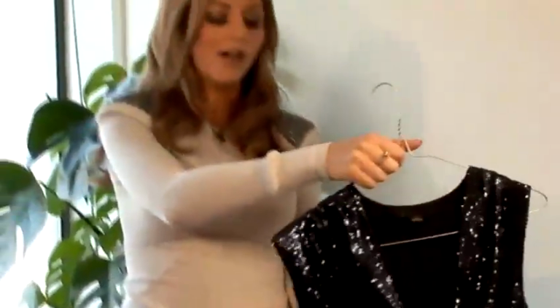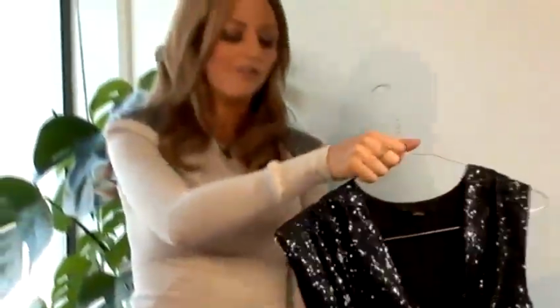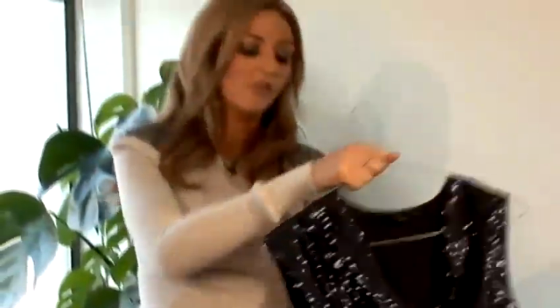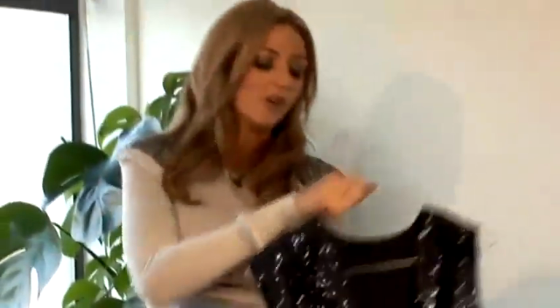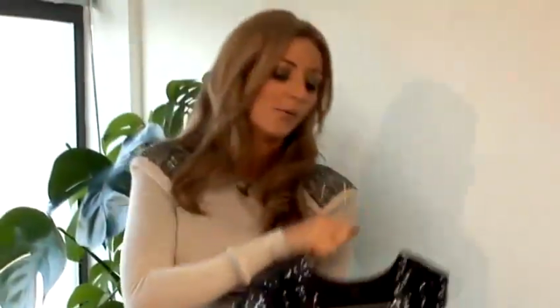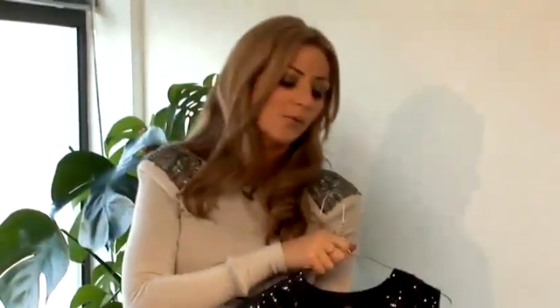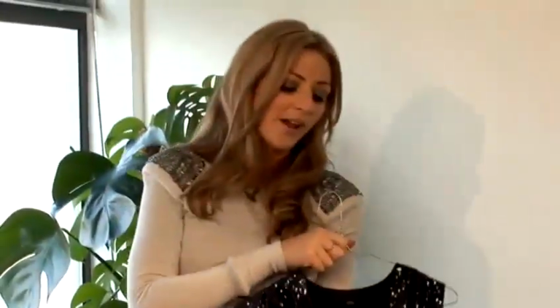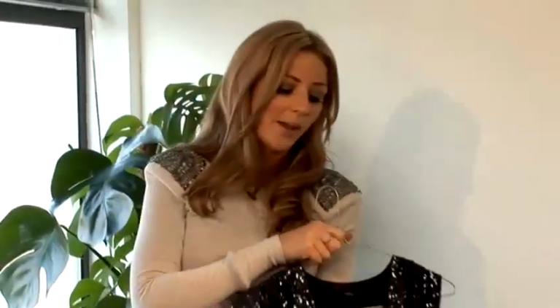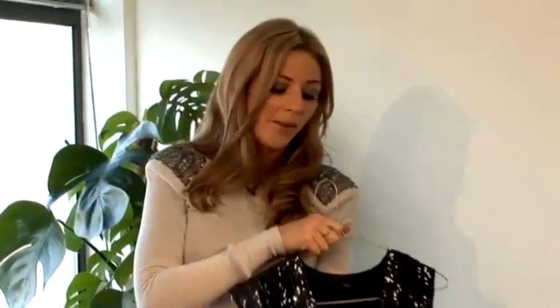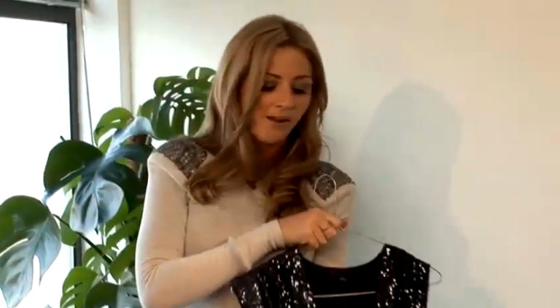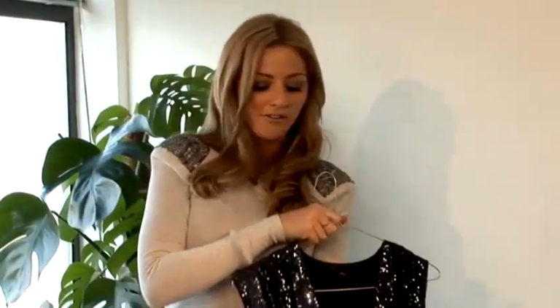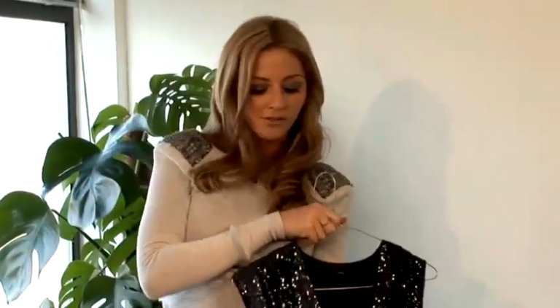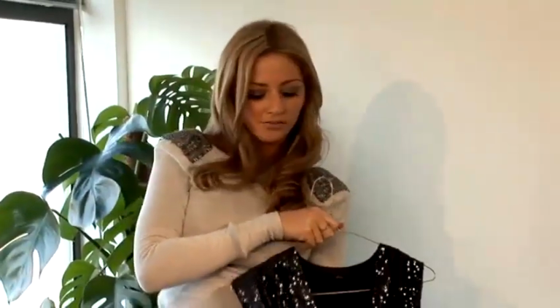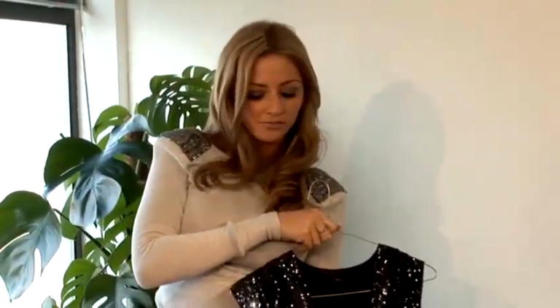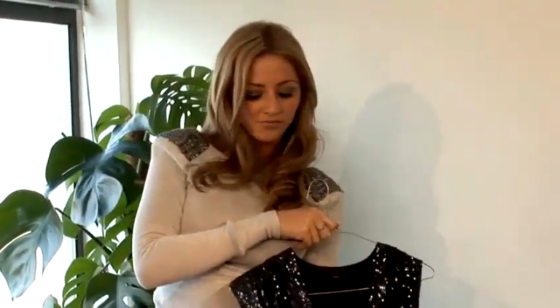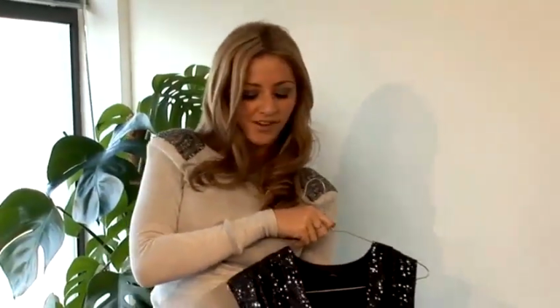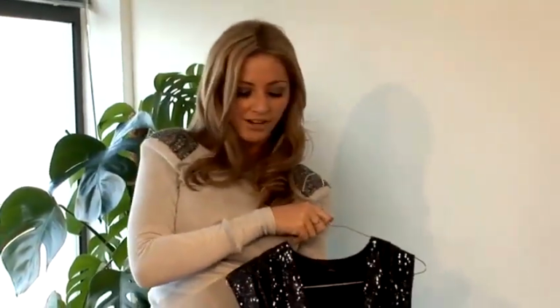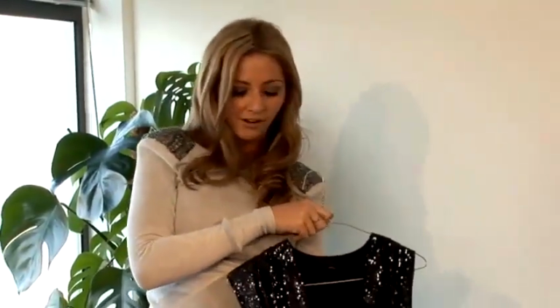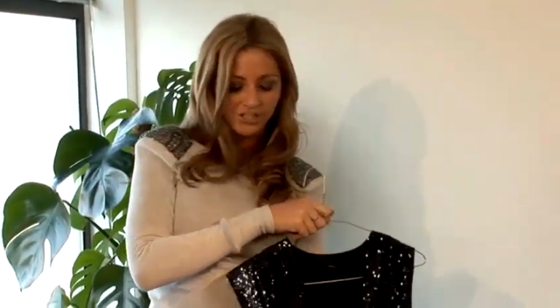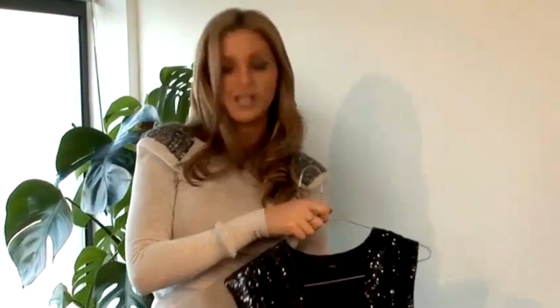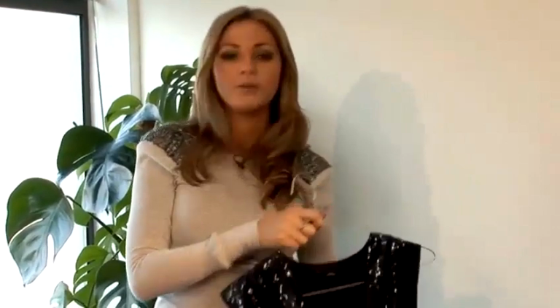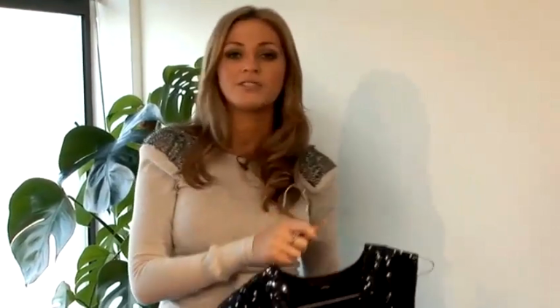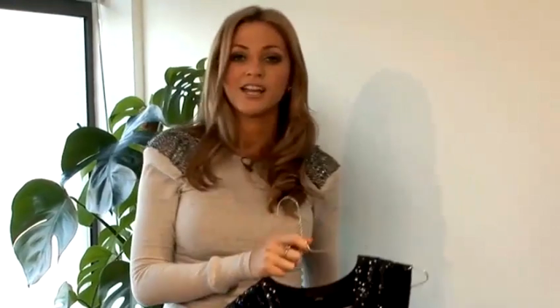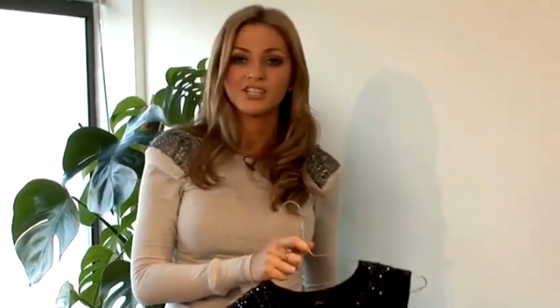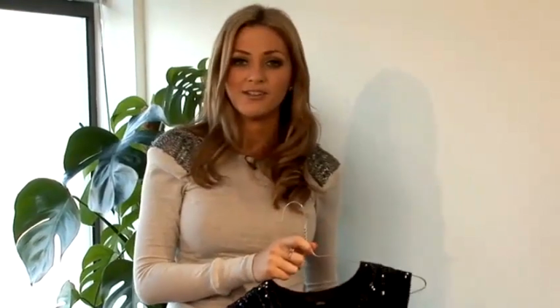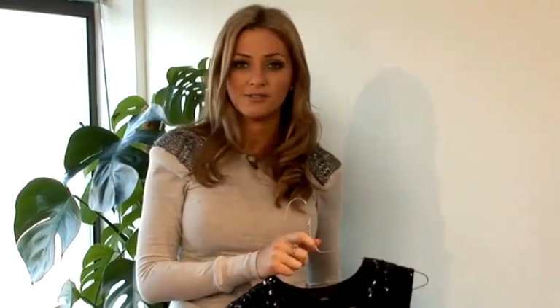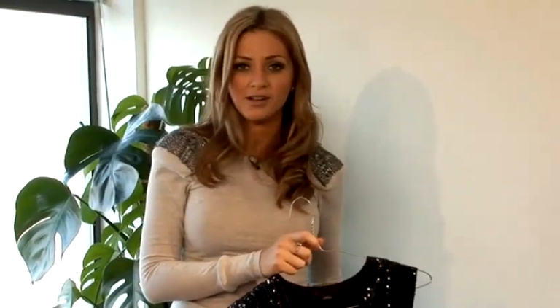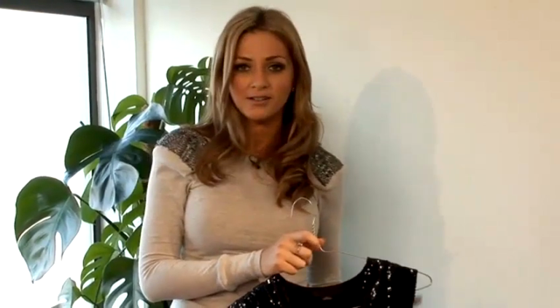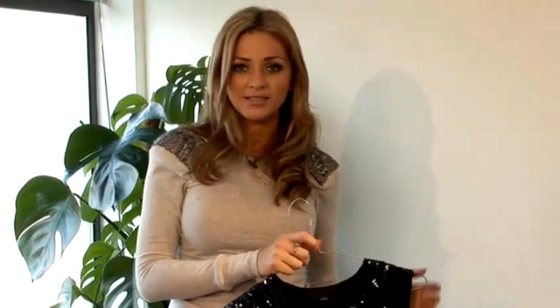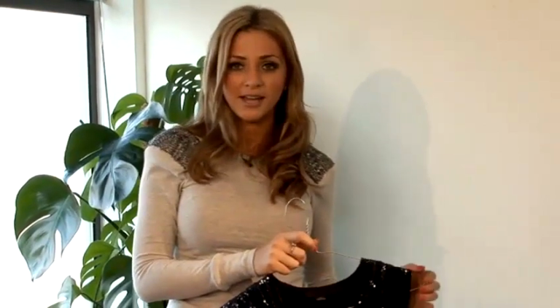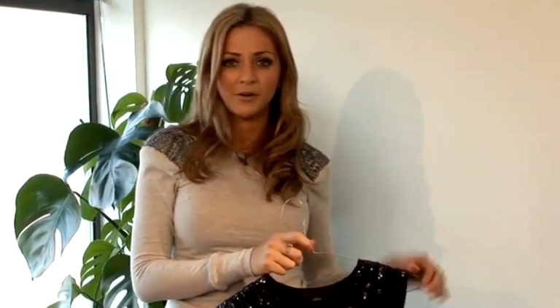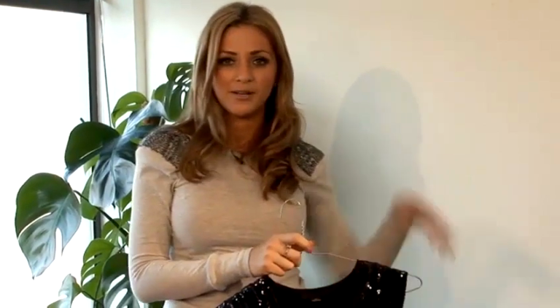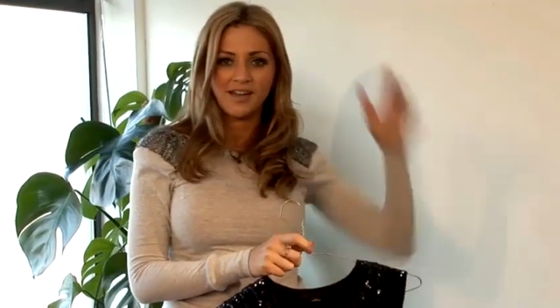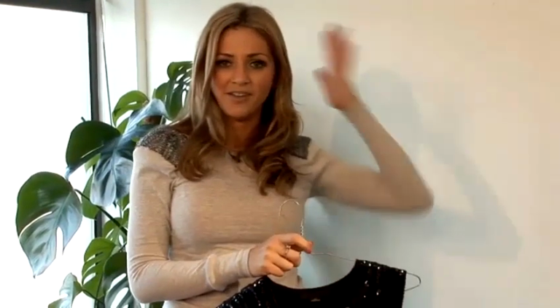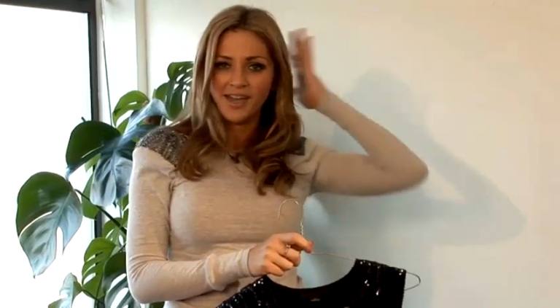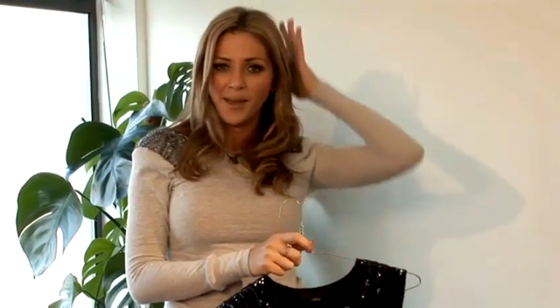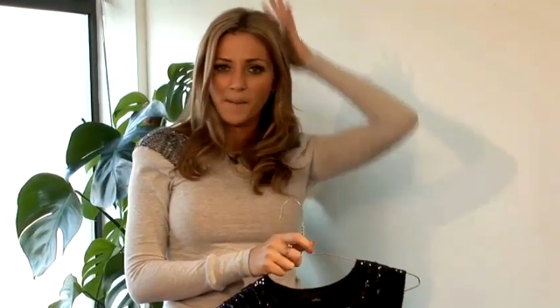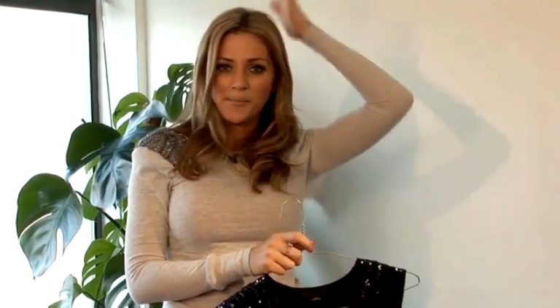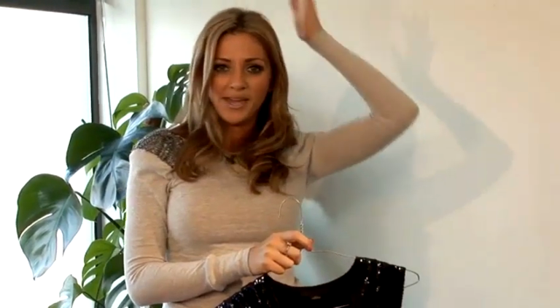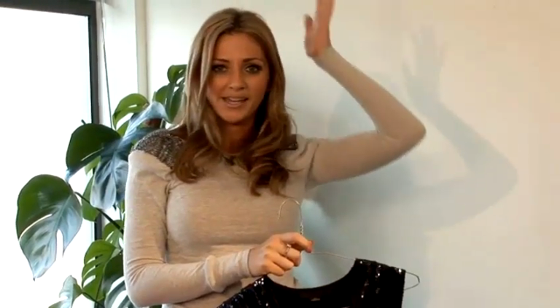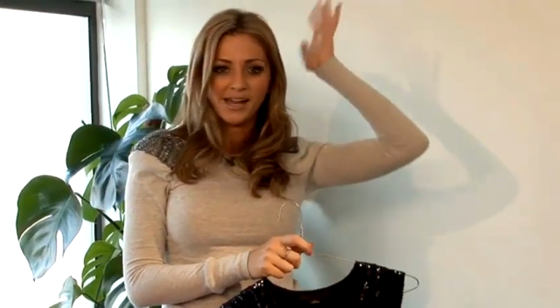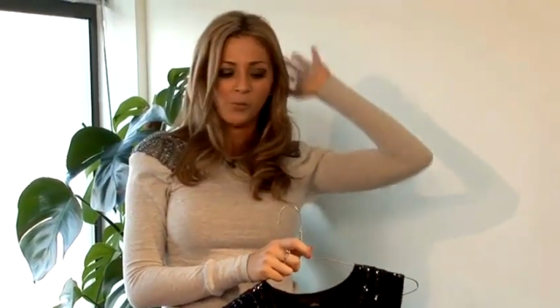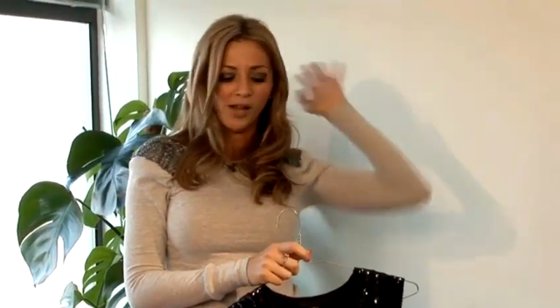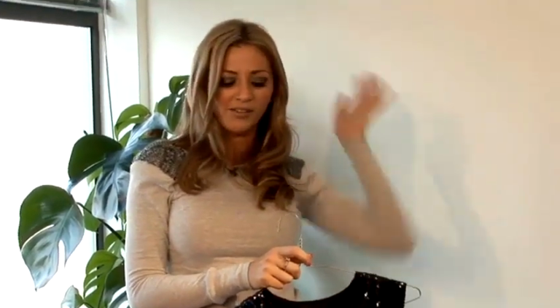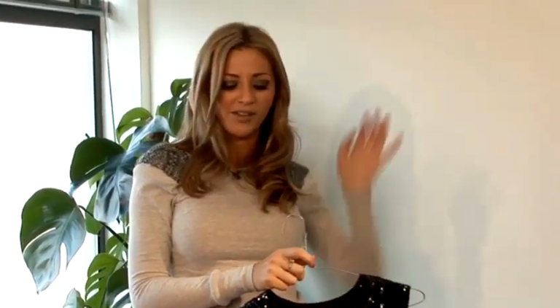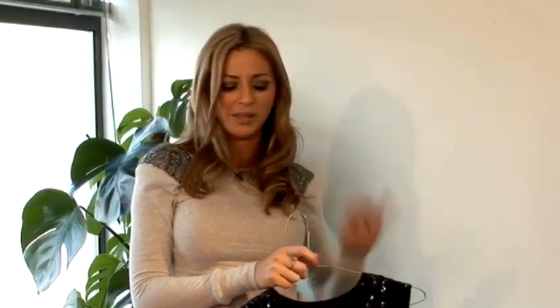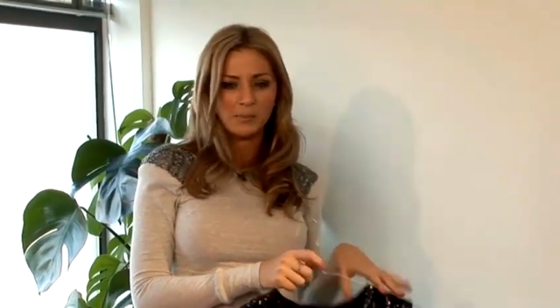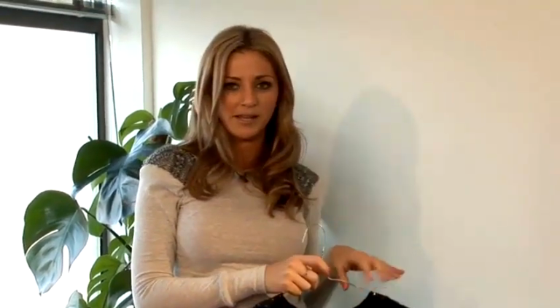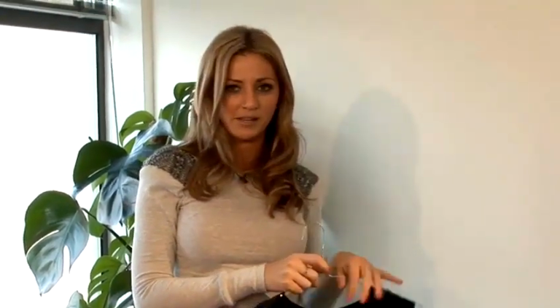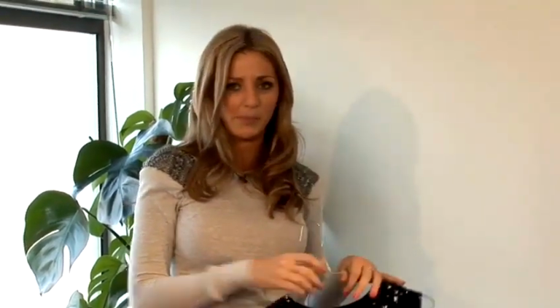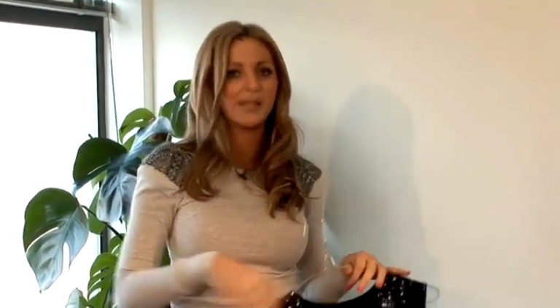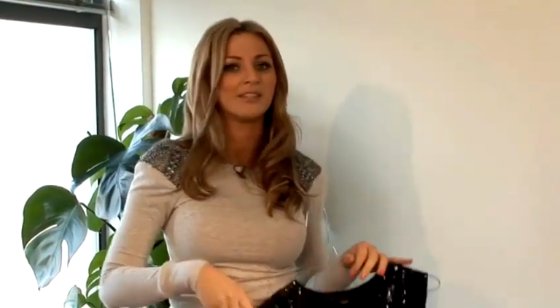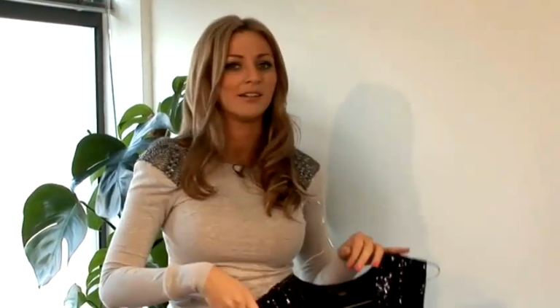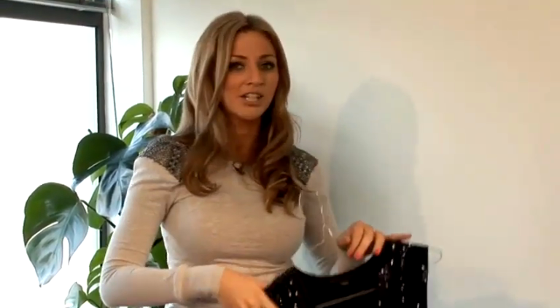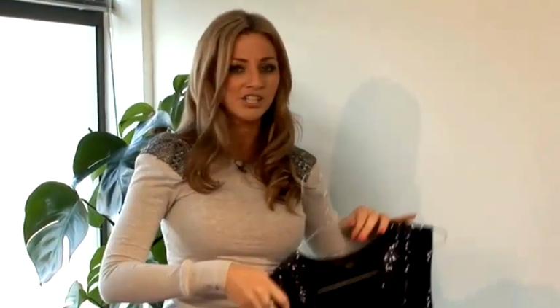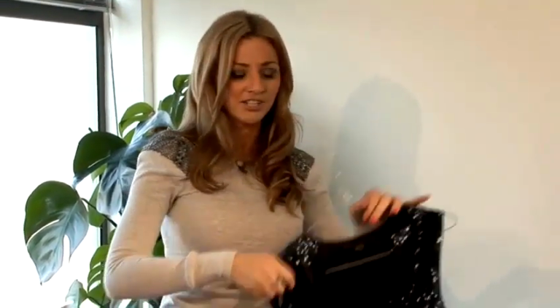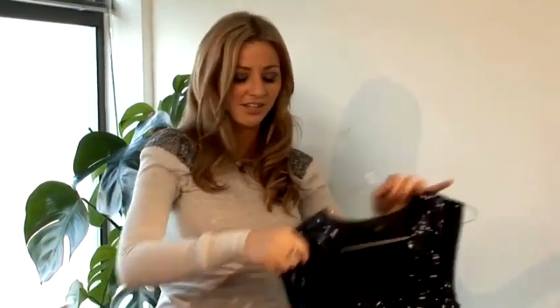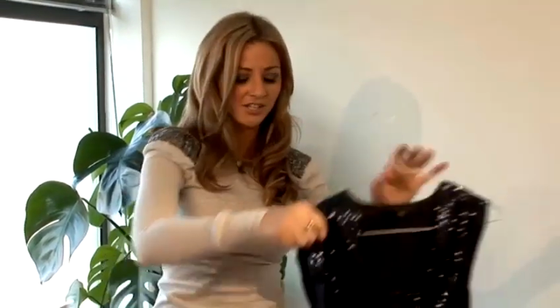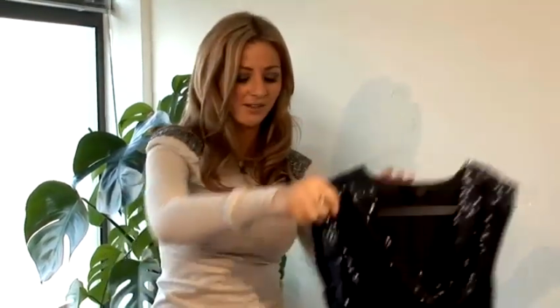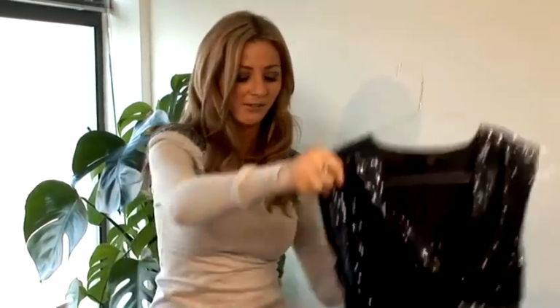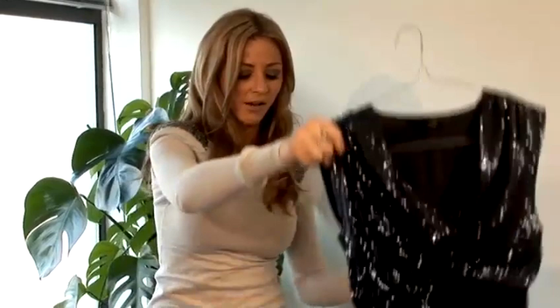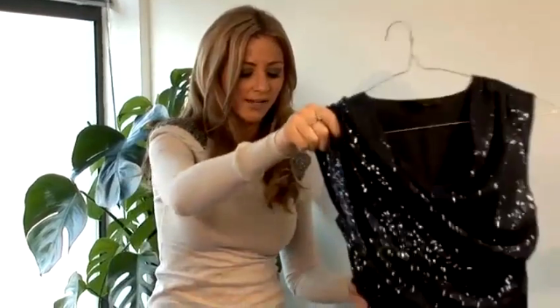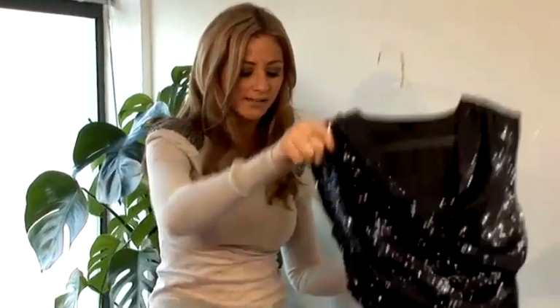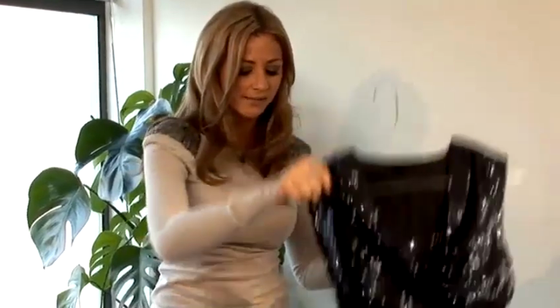I would wear a pair of very large heels like Cheryl does, and I would have hair big and wavy — the bigger the better, just like Cheryl likes it.